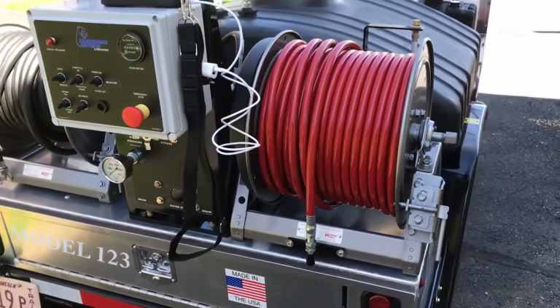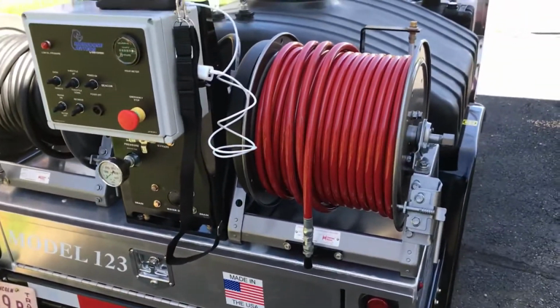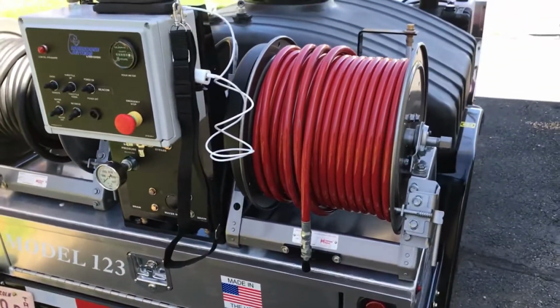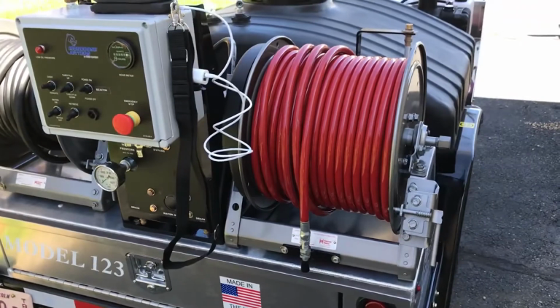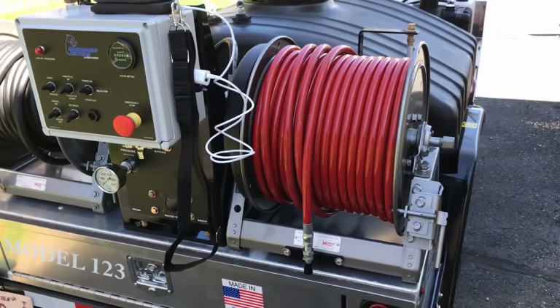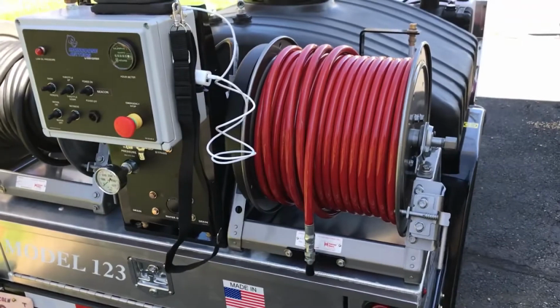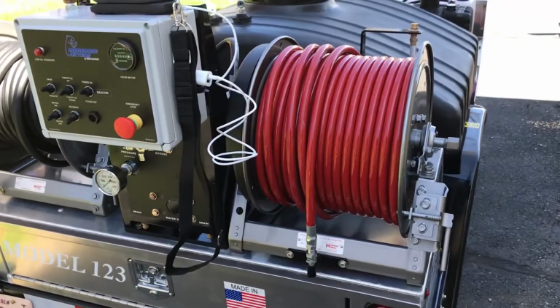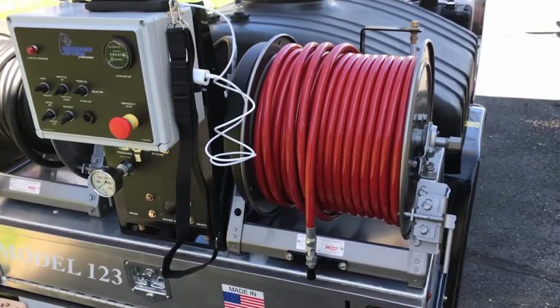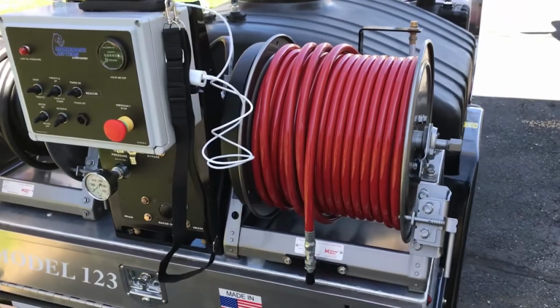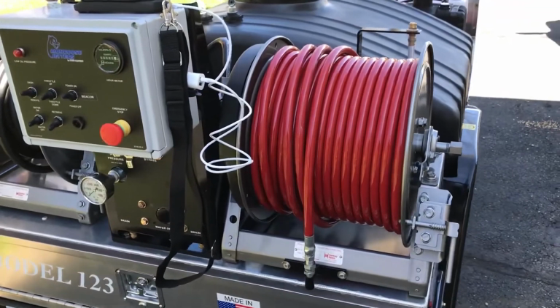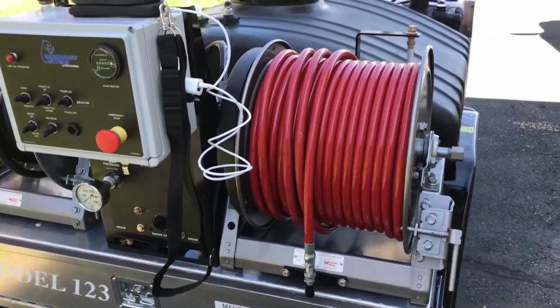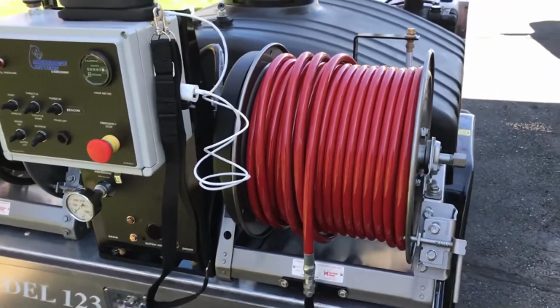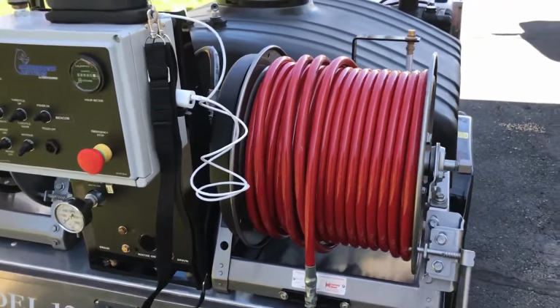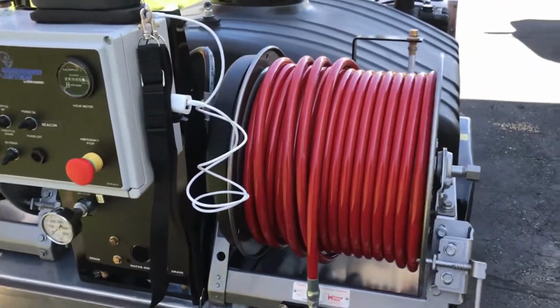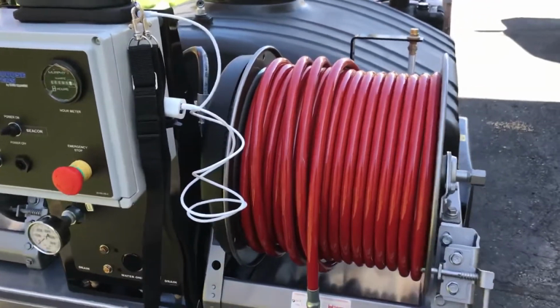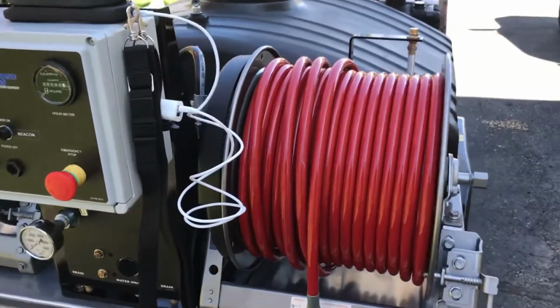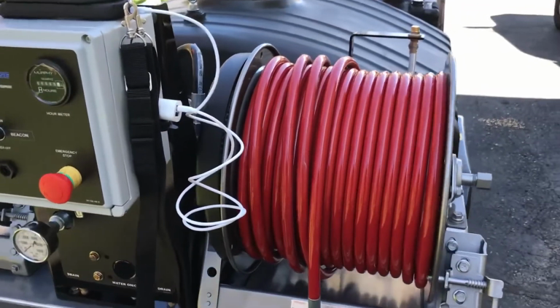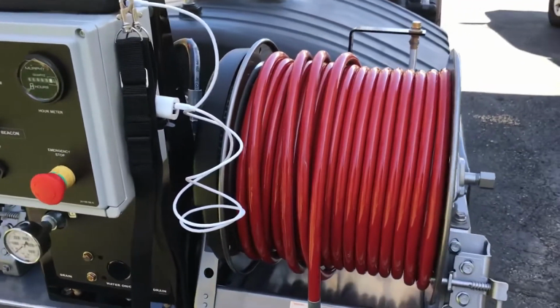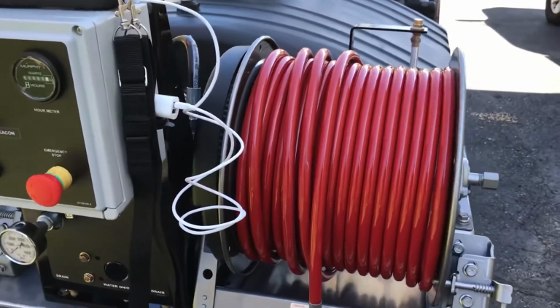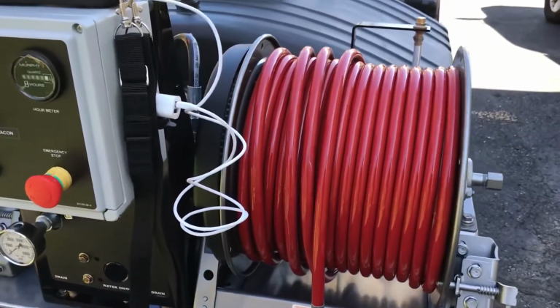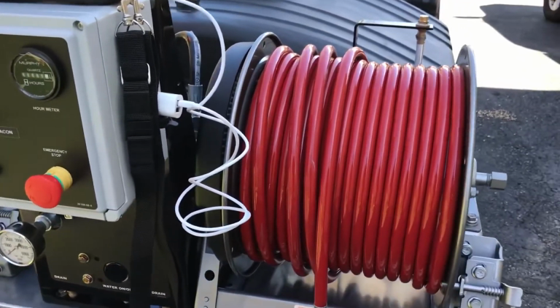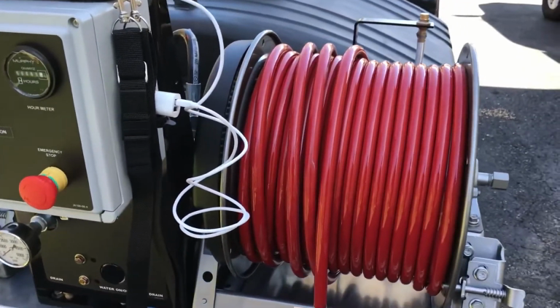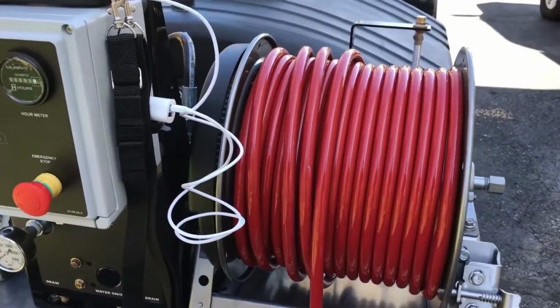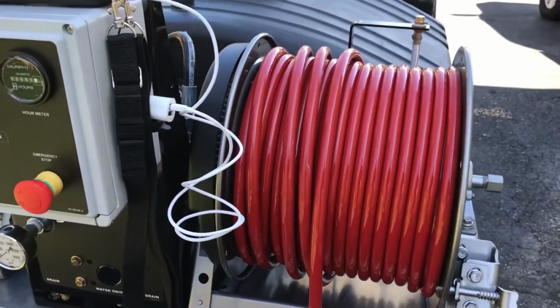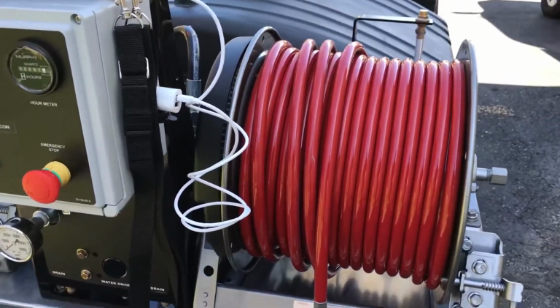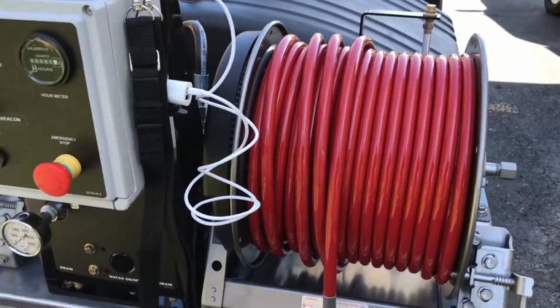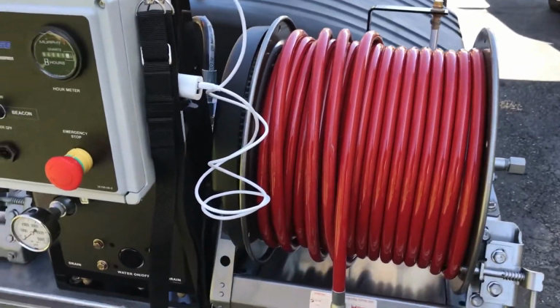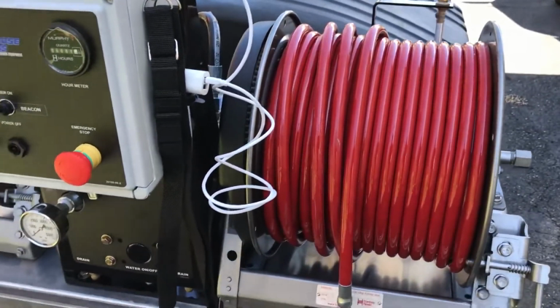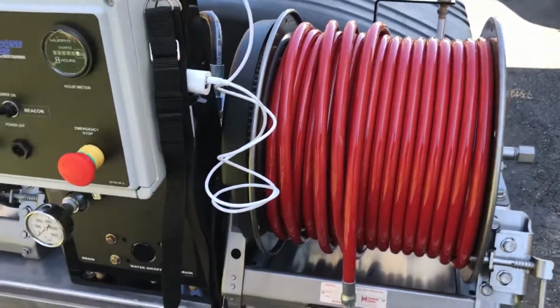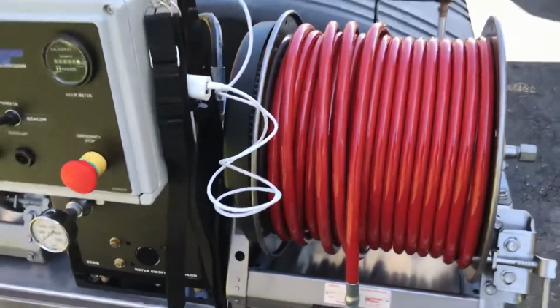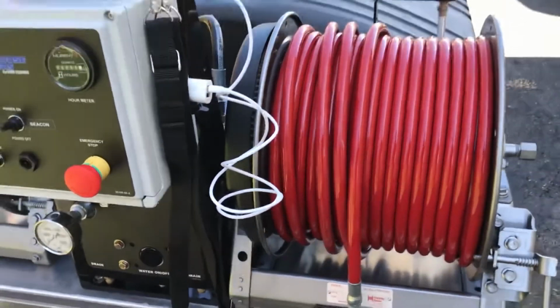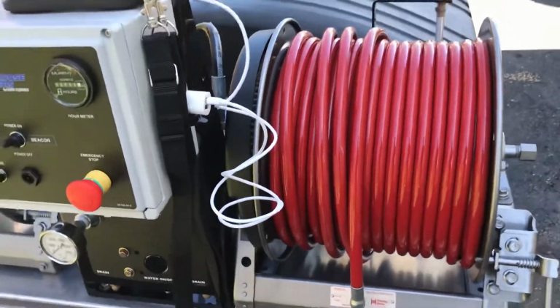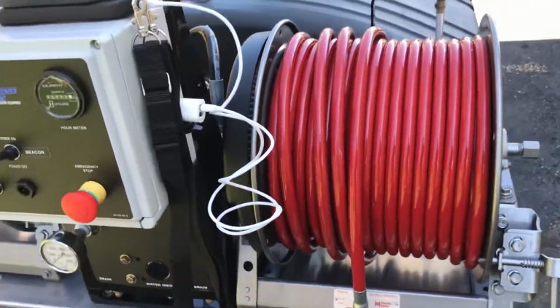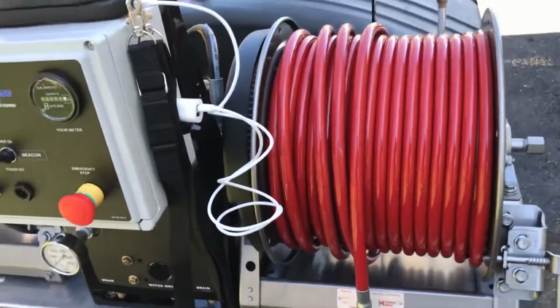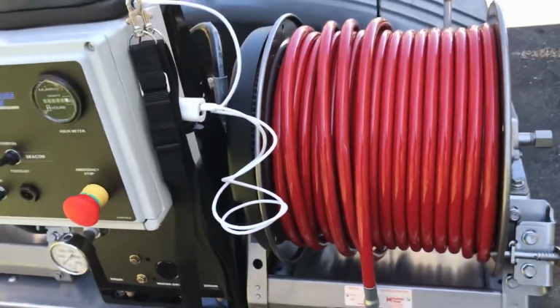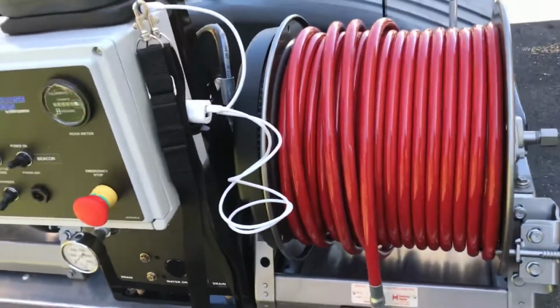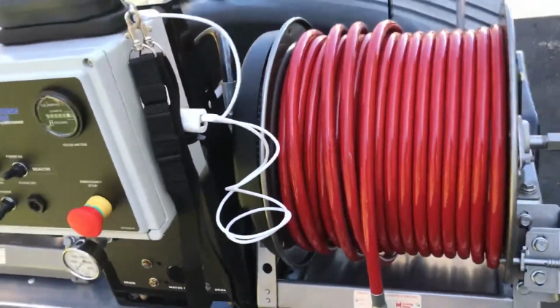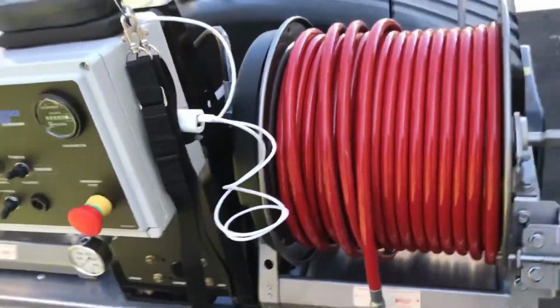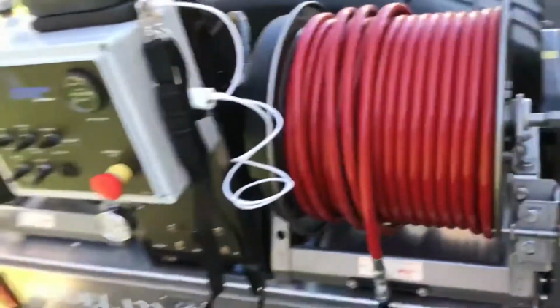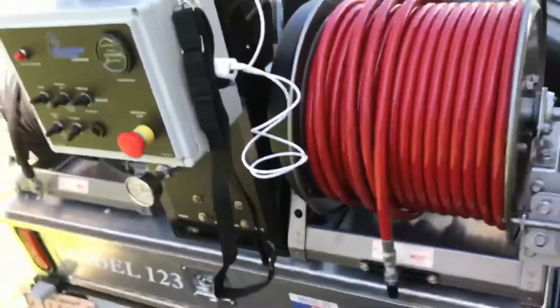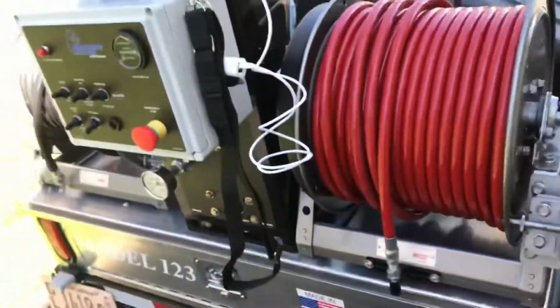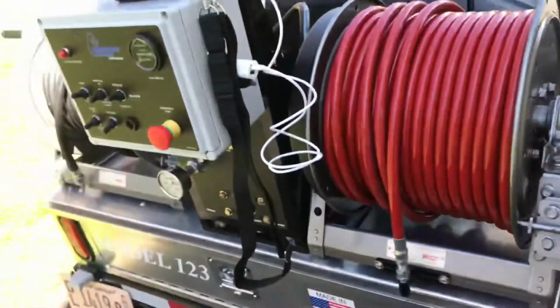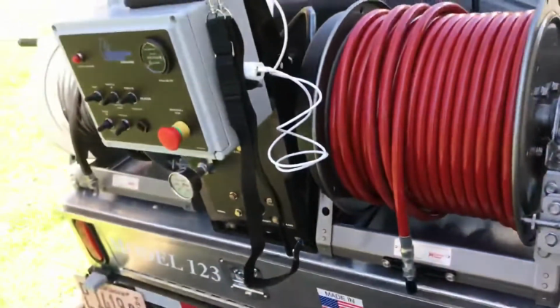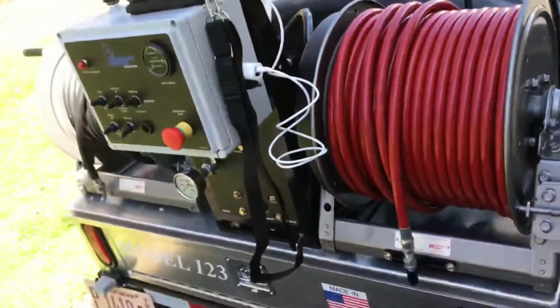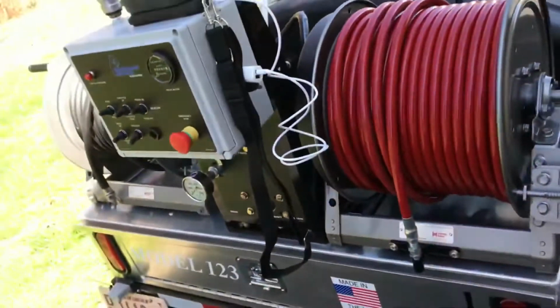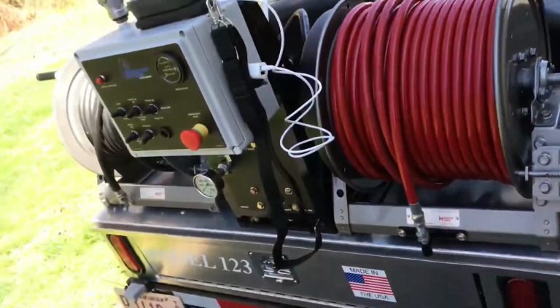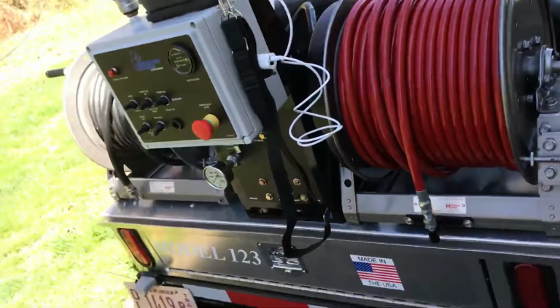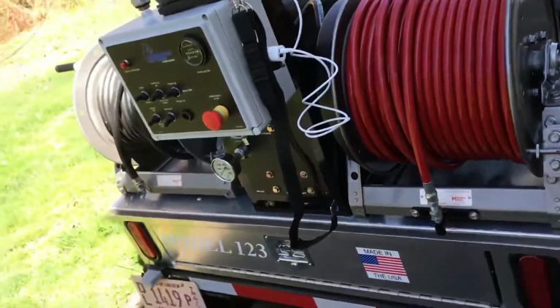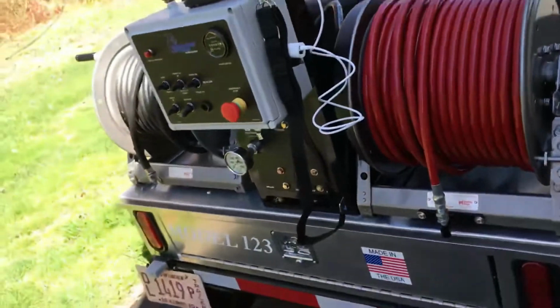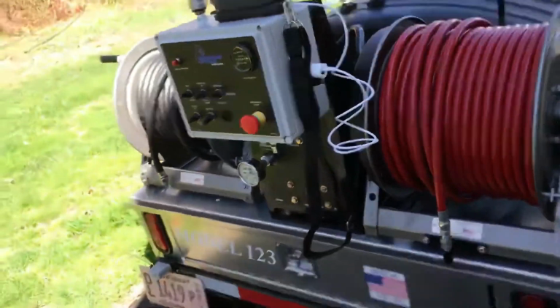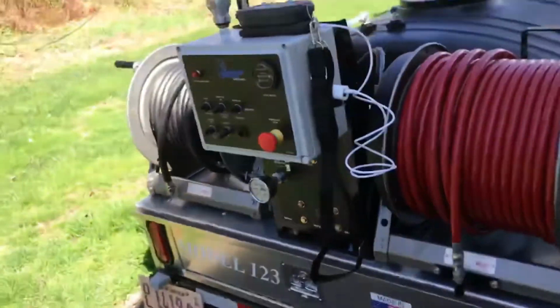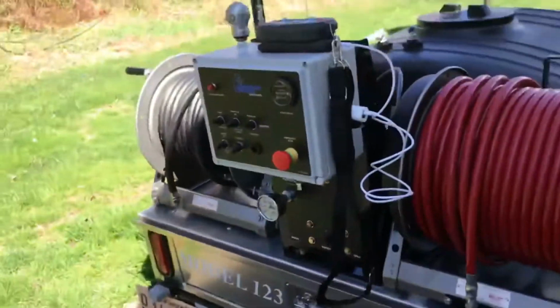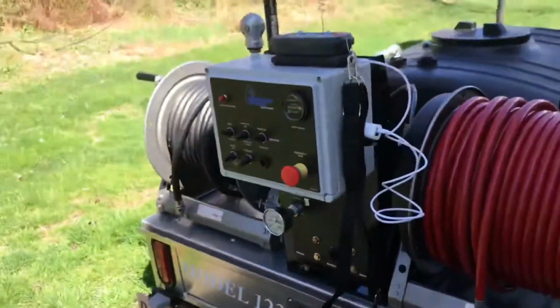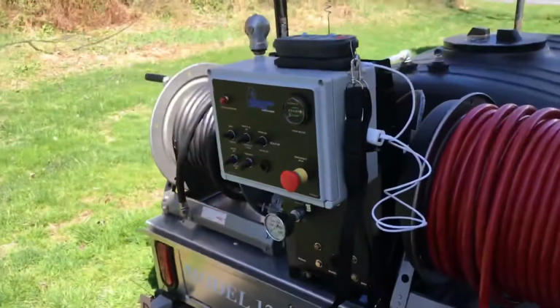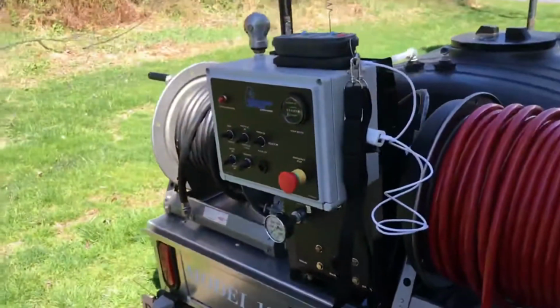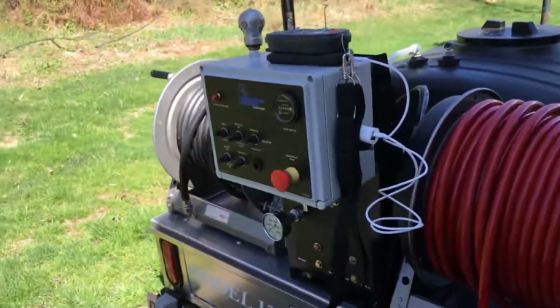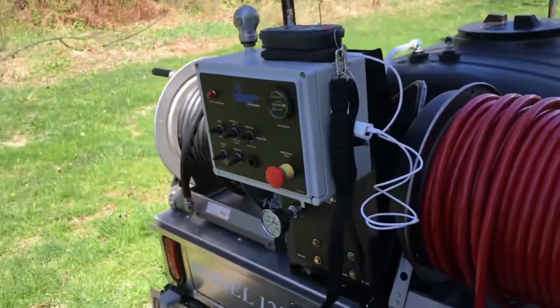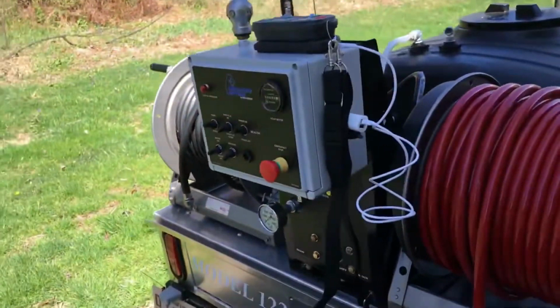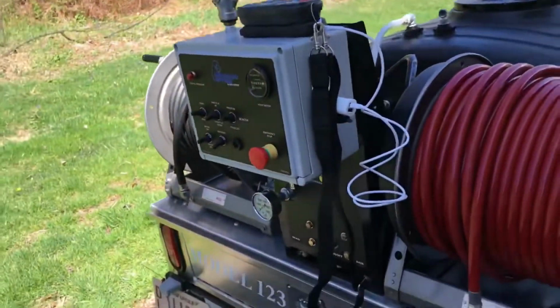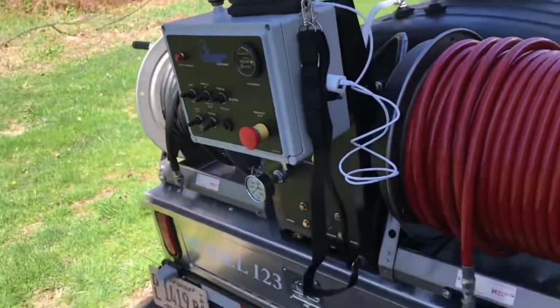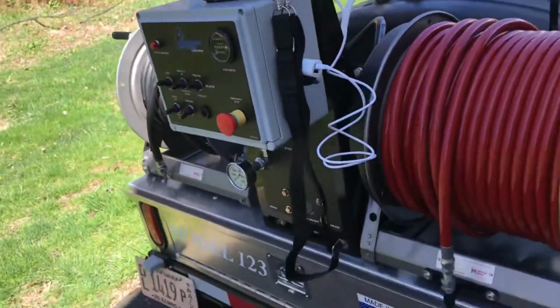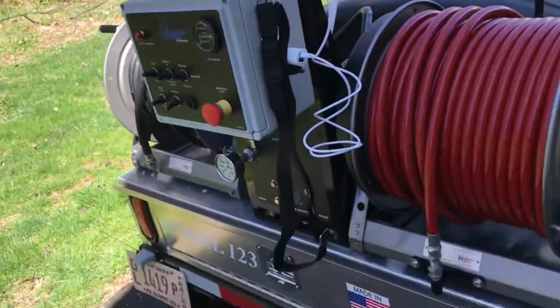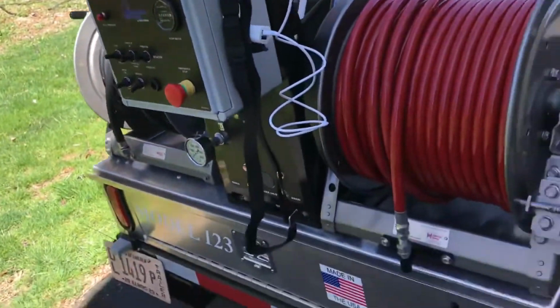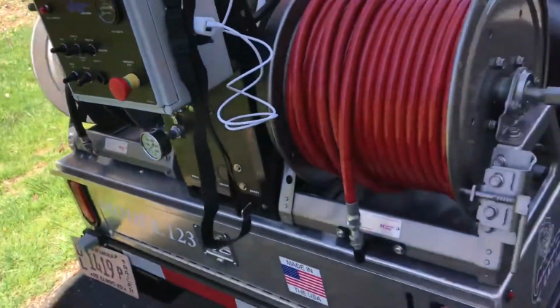250 feet of three-eighths inch jet hose on a power rewind system, and that power rewind is controllable by the box or by the remote.